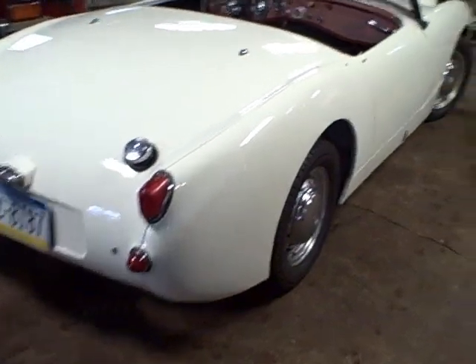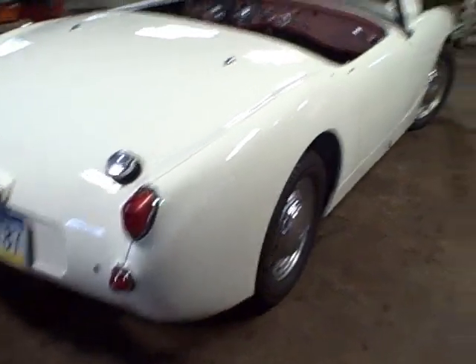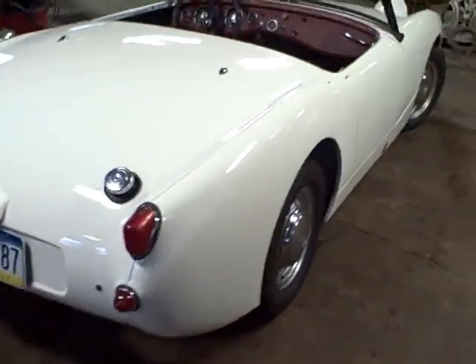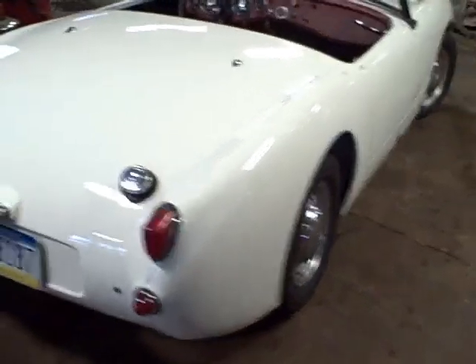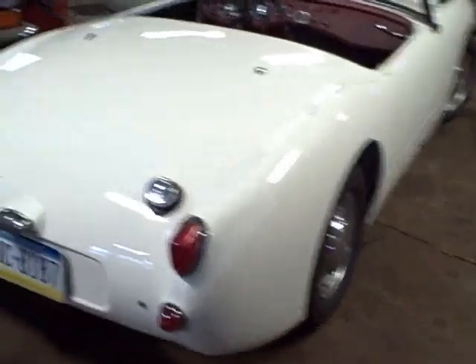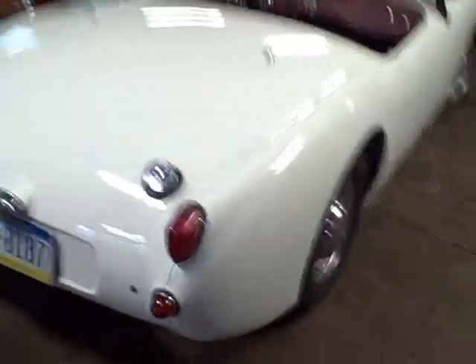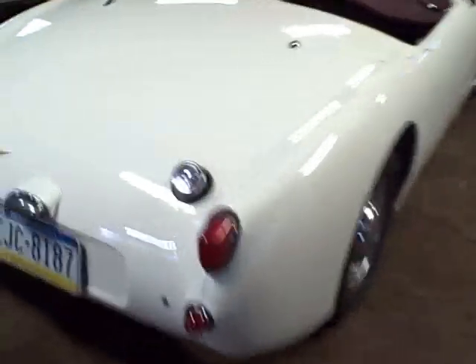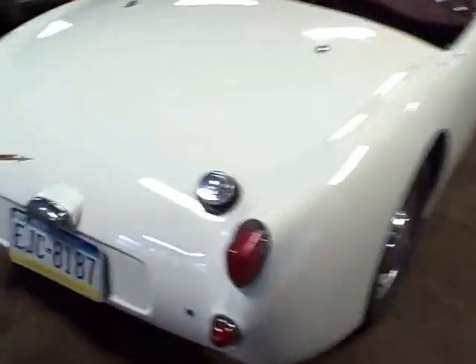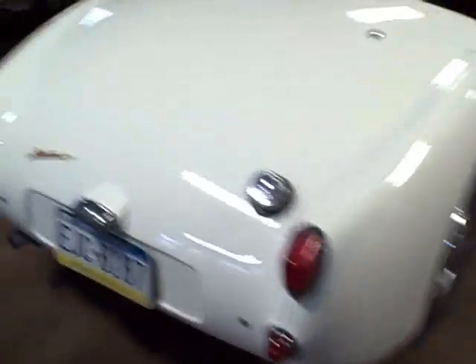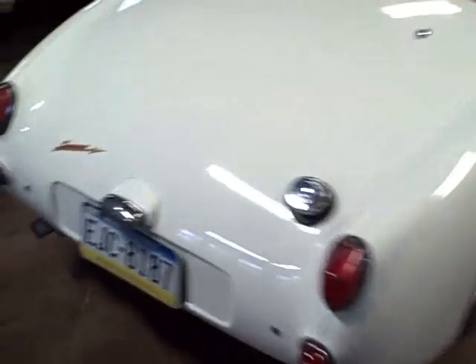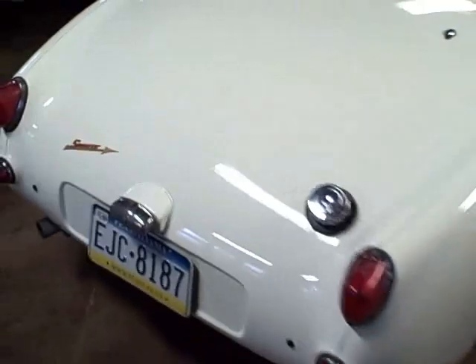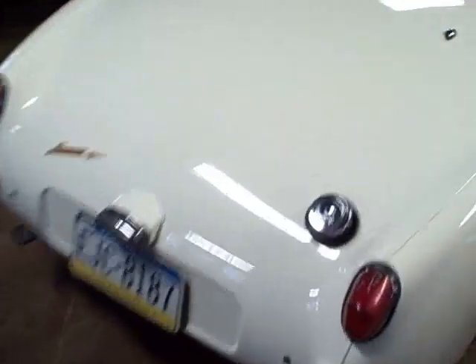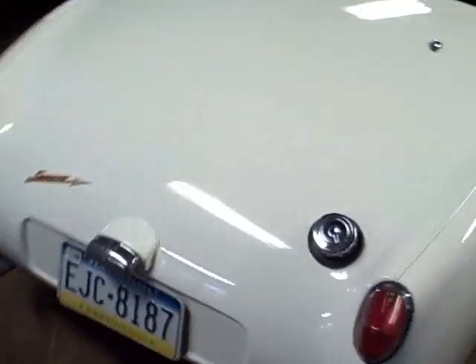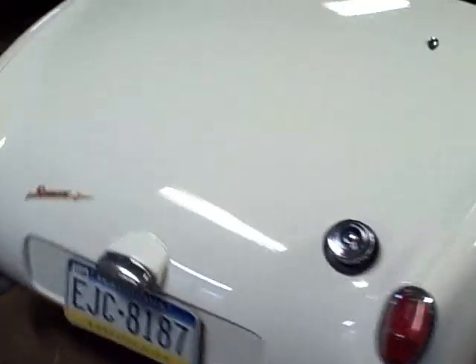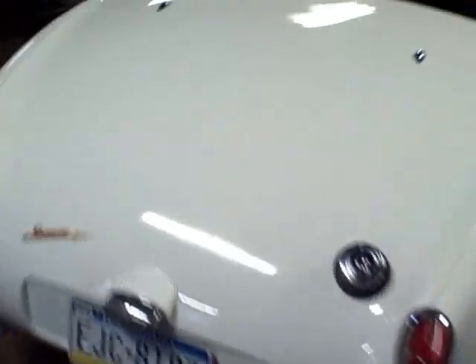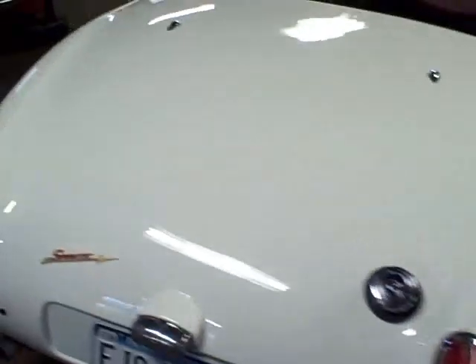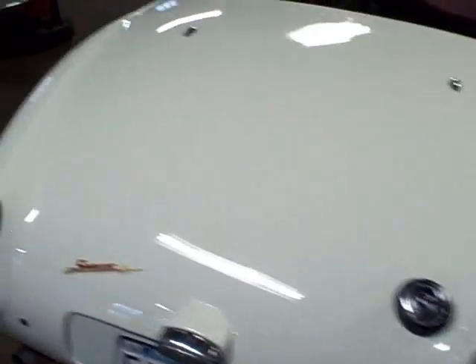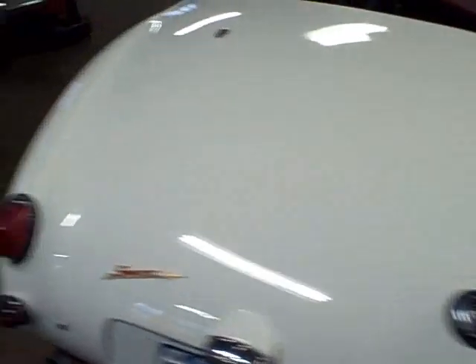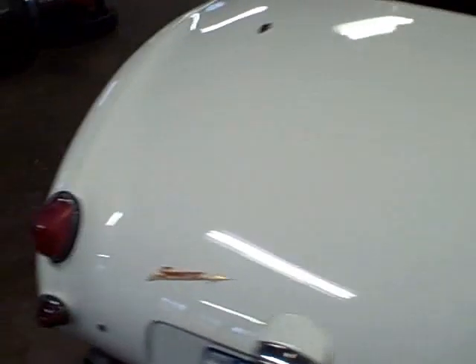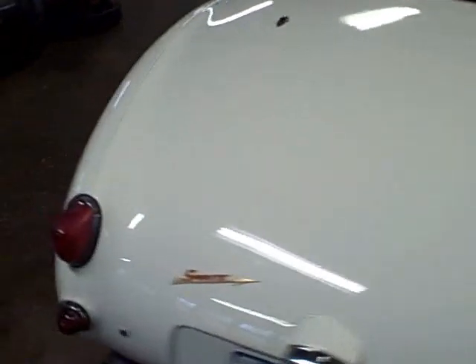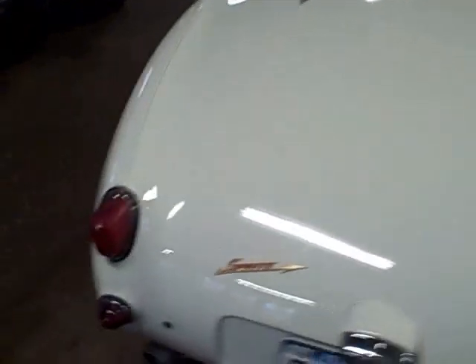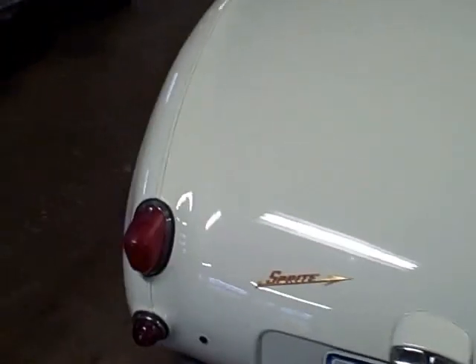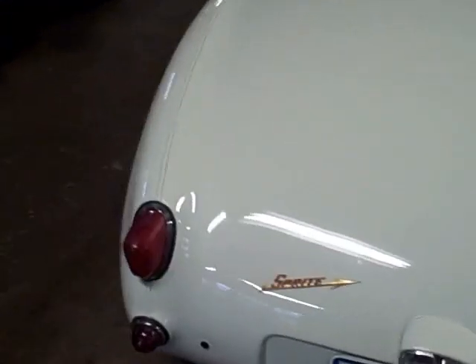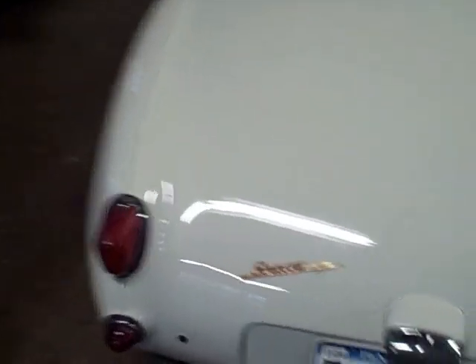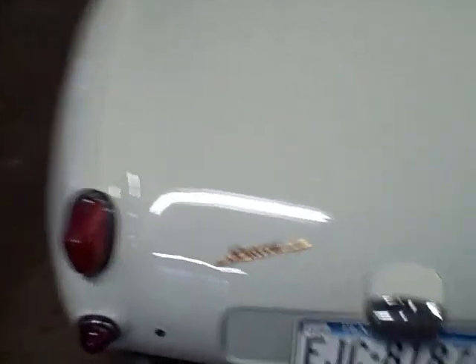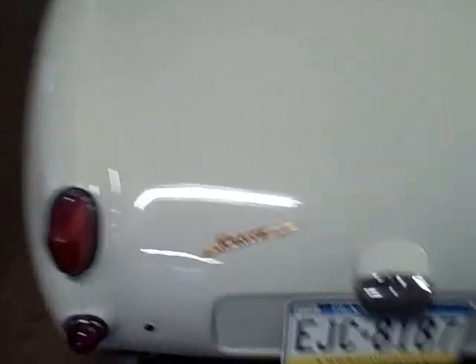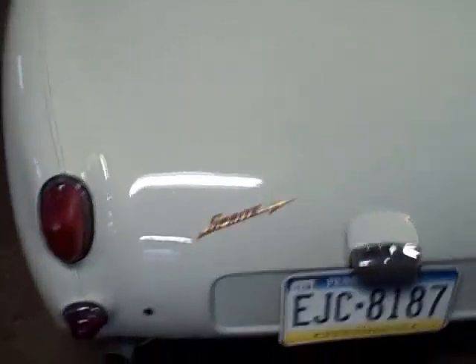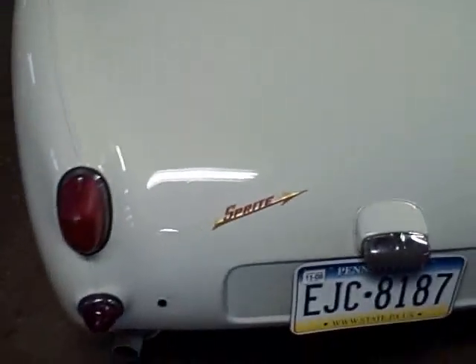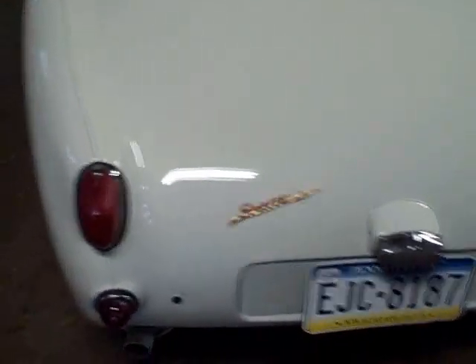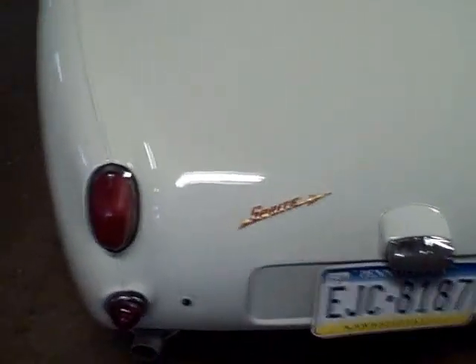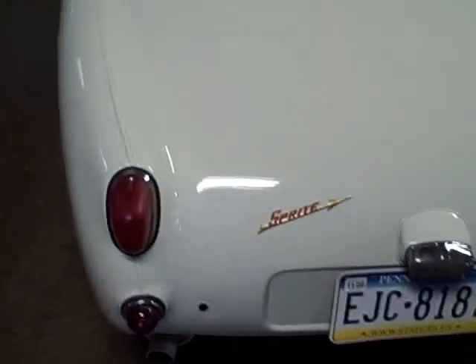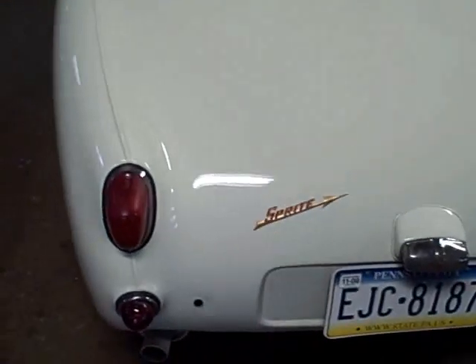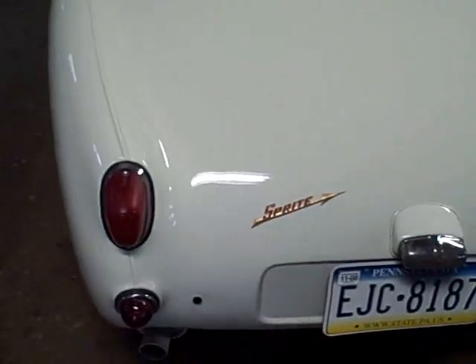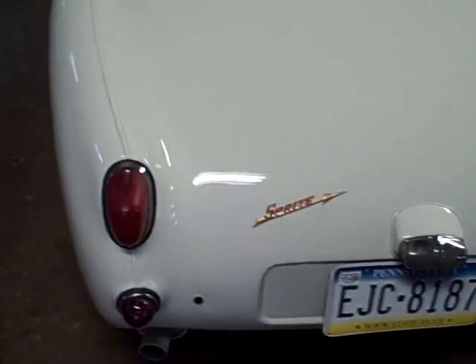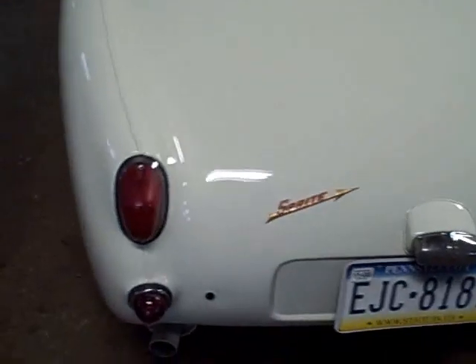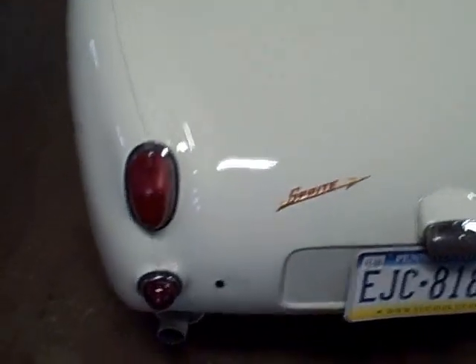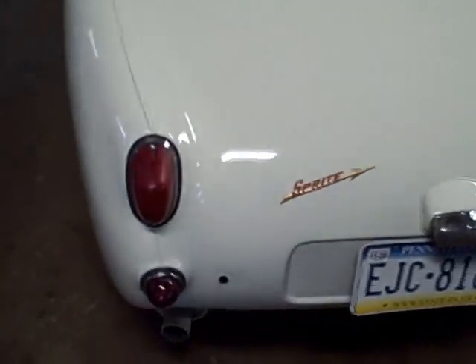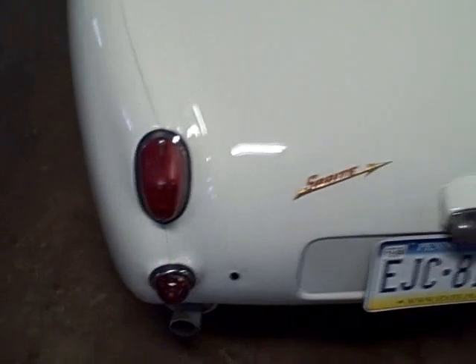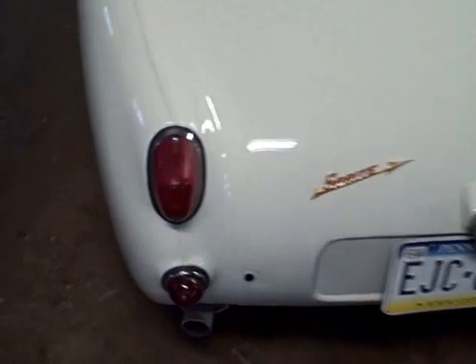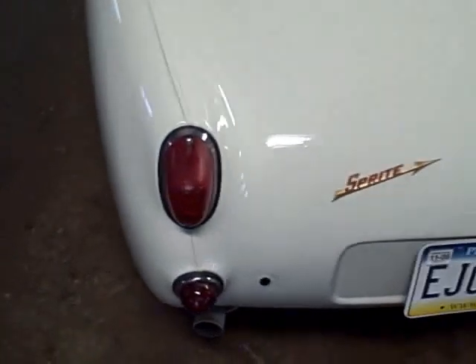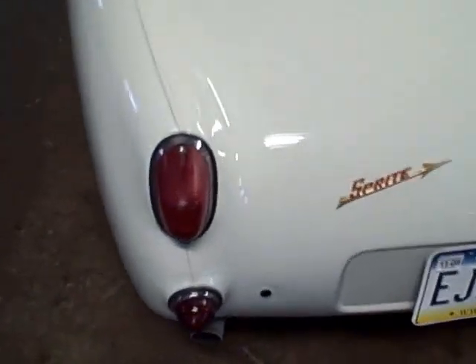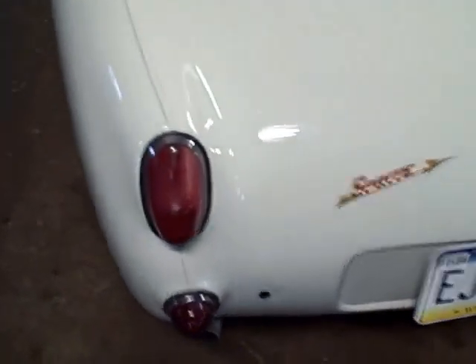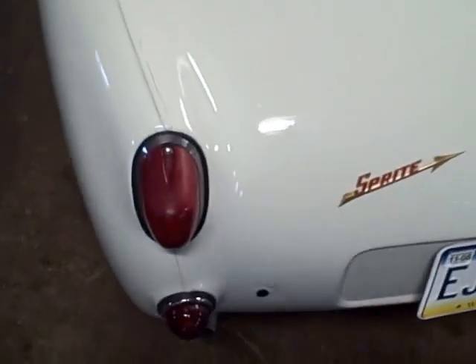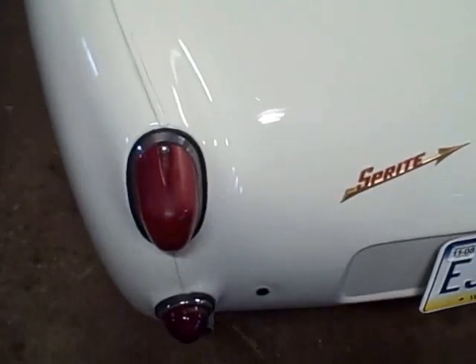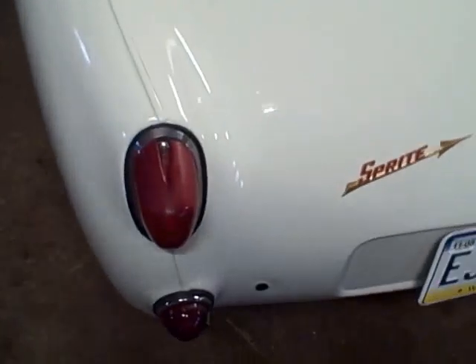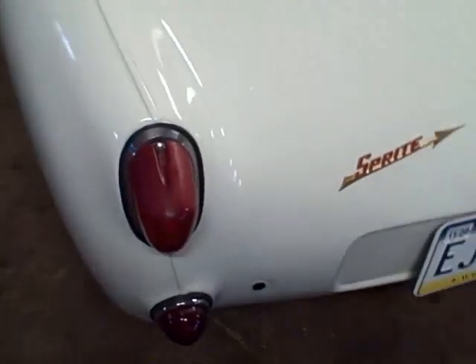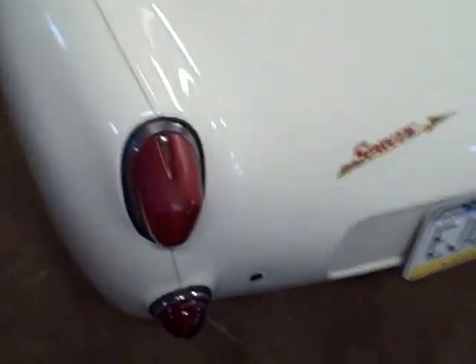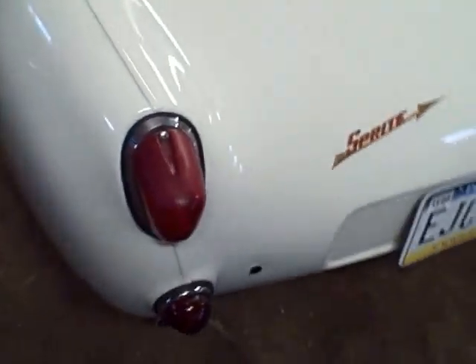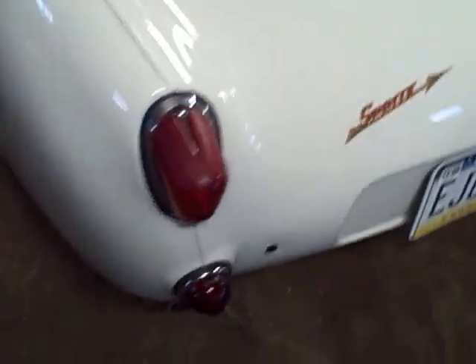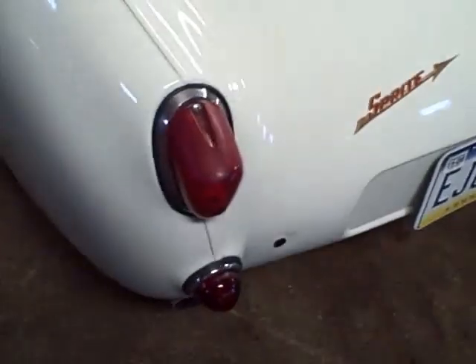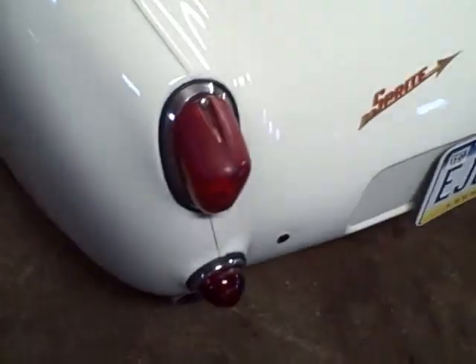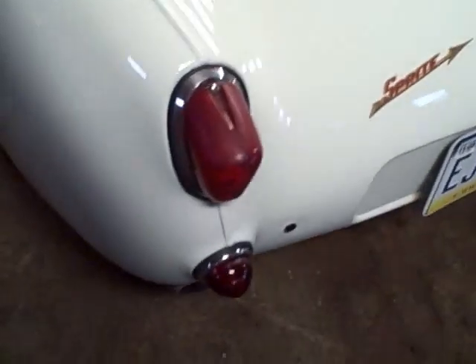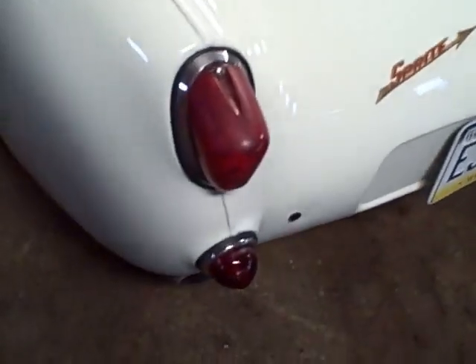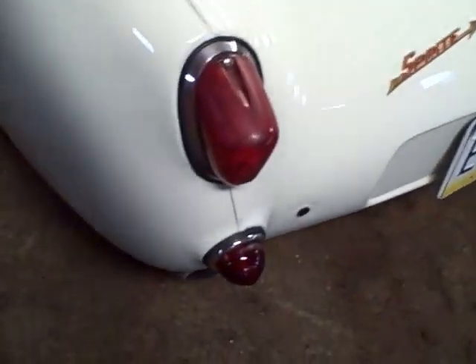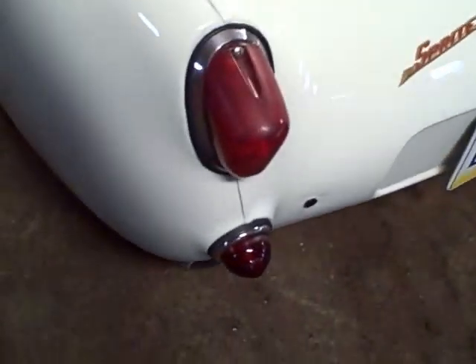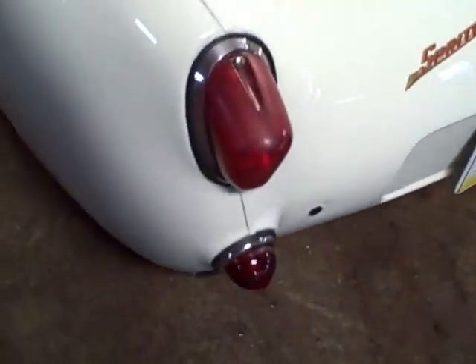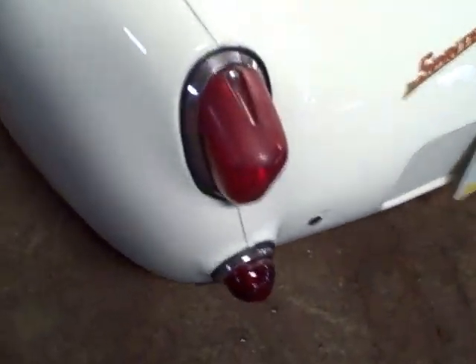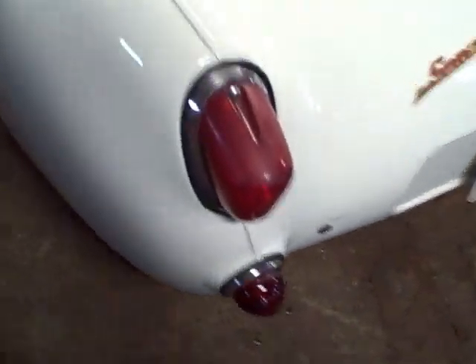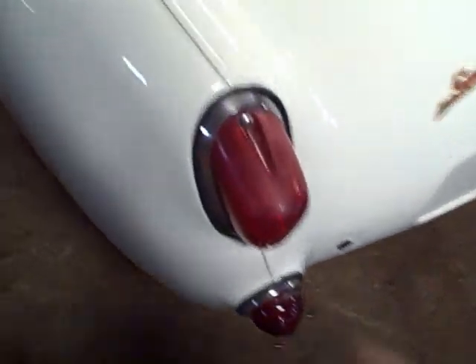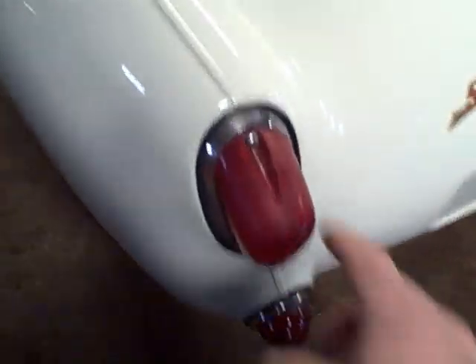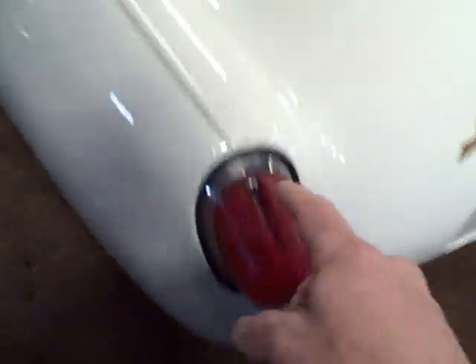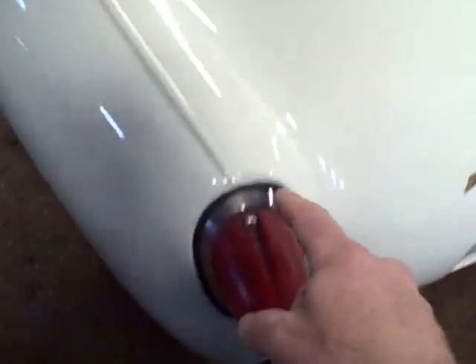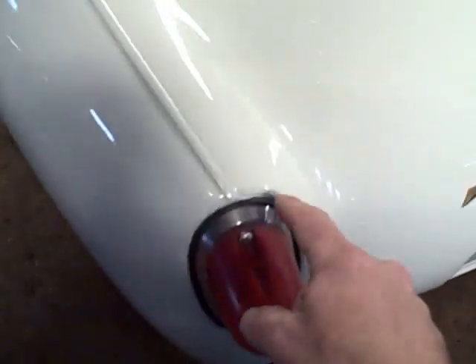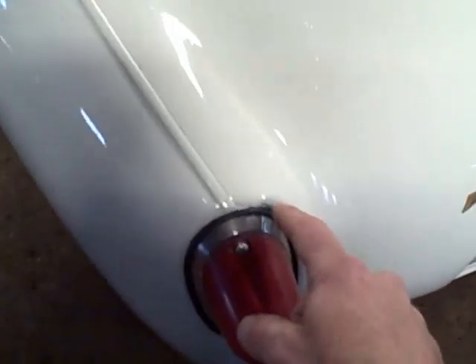Bug-Eye! Here we go. This one's been painted and I'll give you a quick tour now of some of the great things about it and some of the work that still needs to be done.